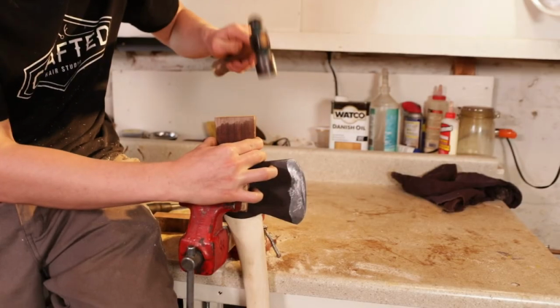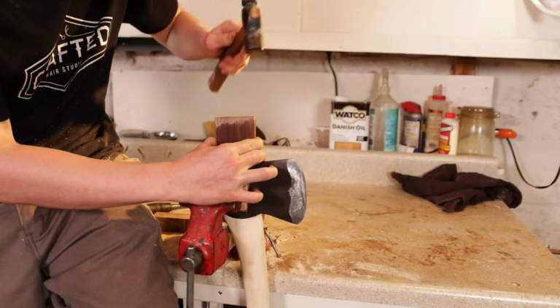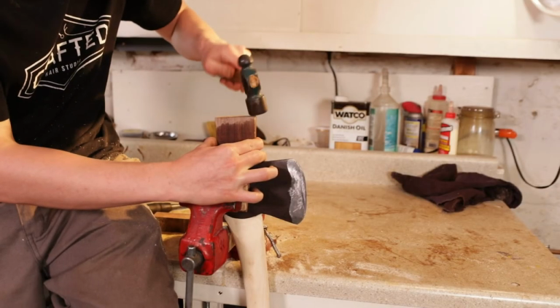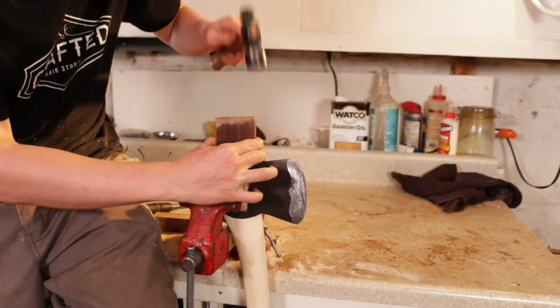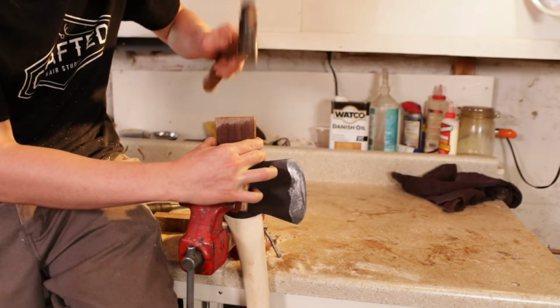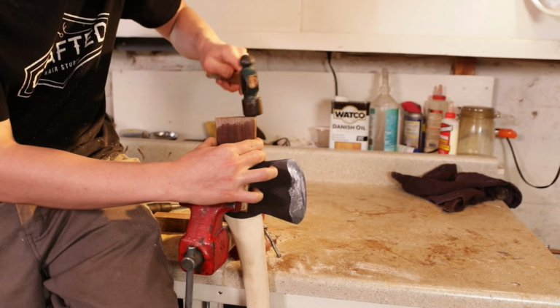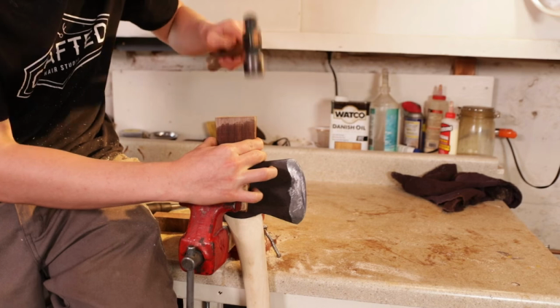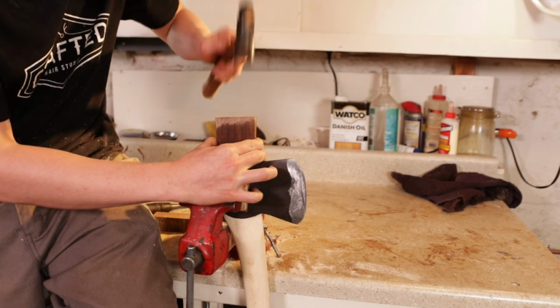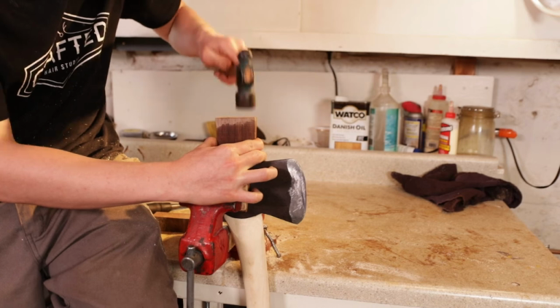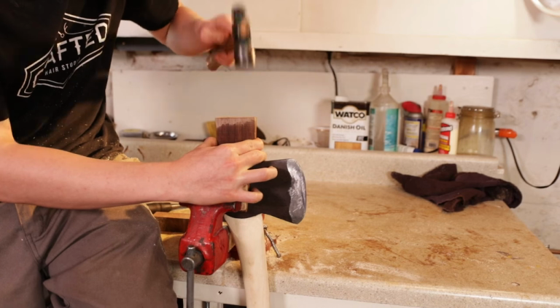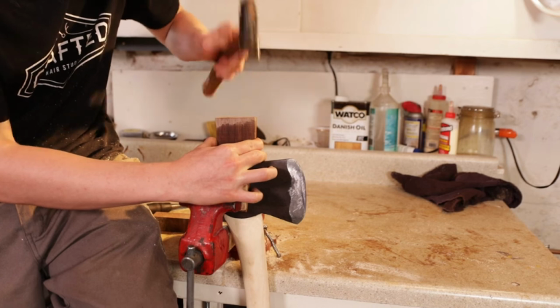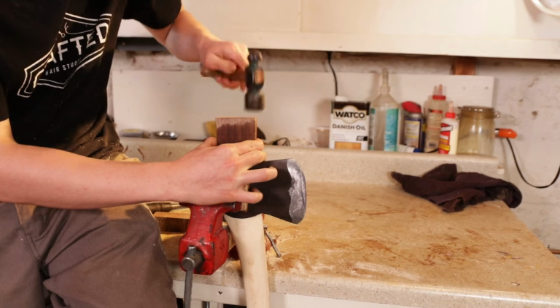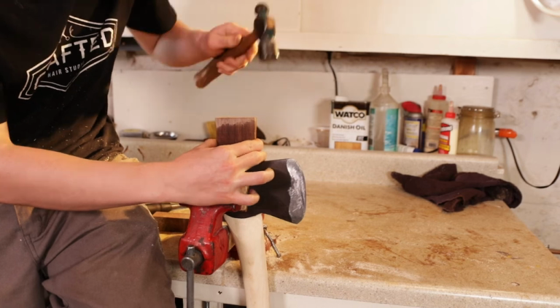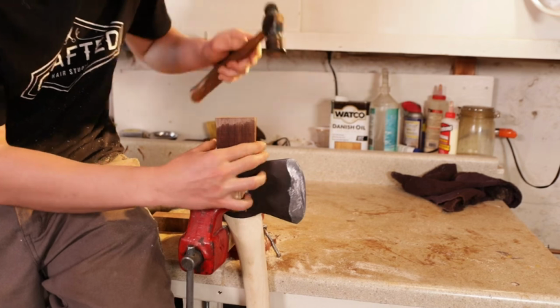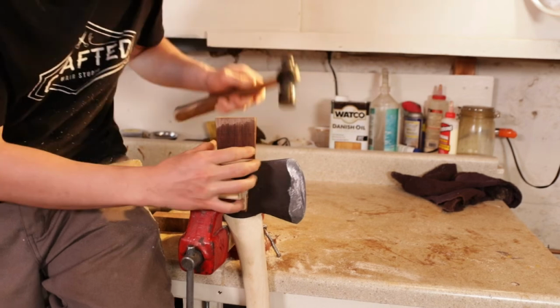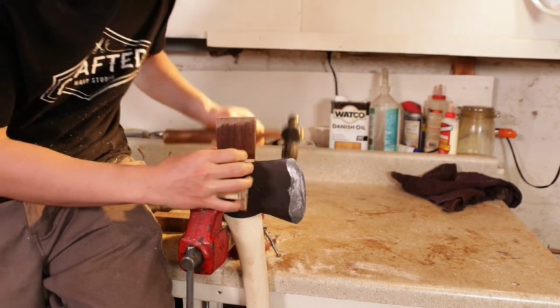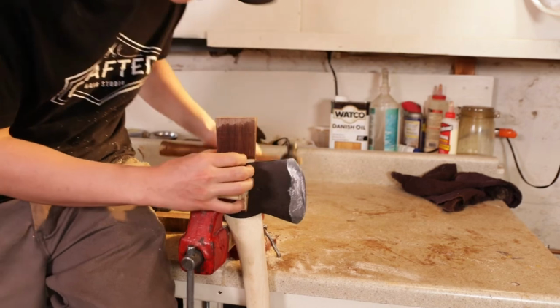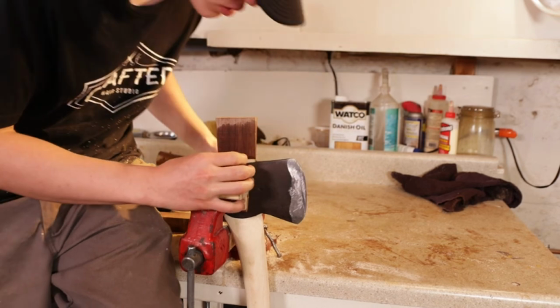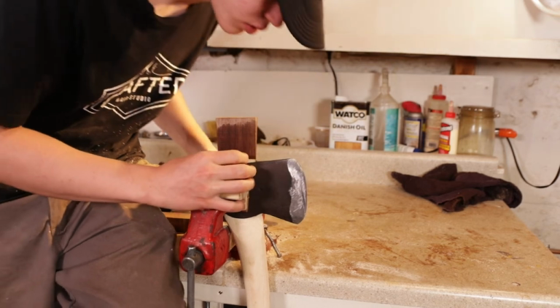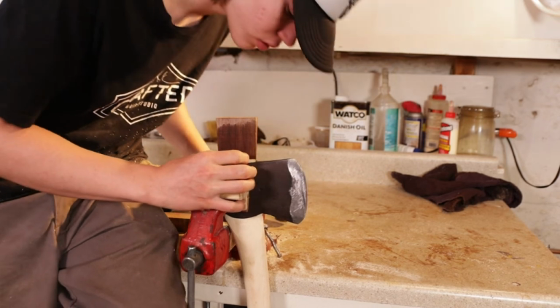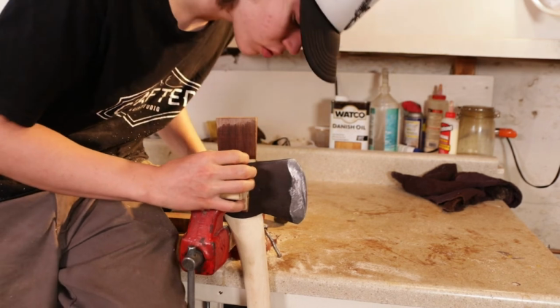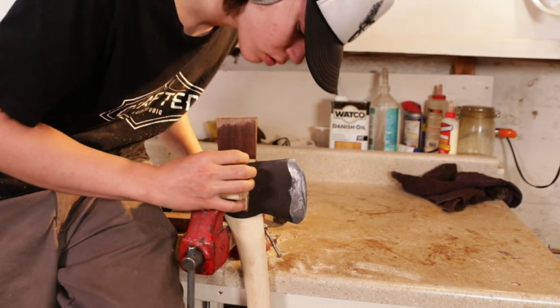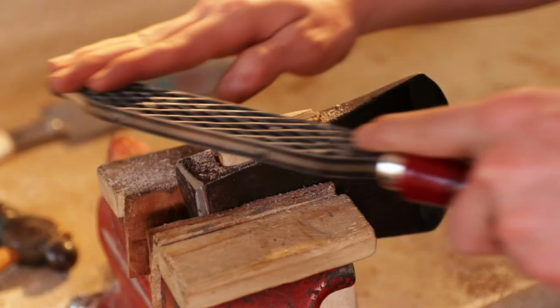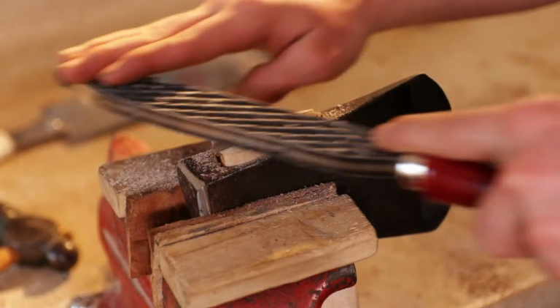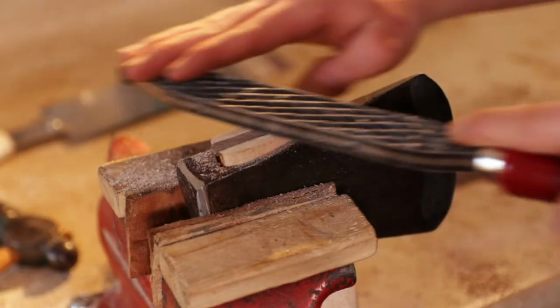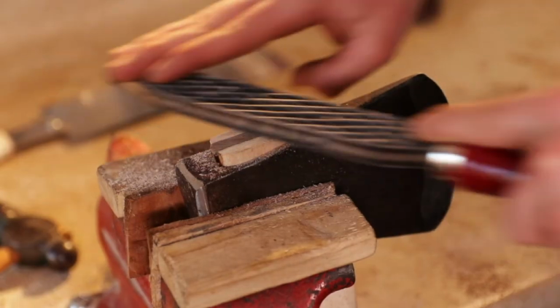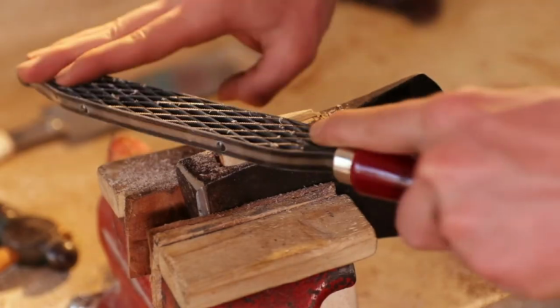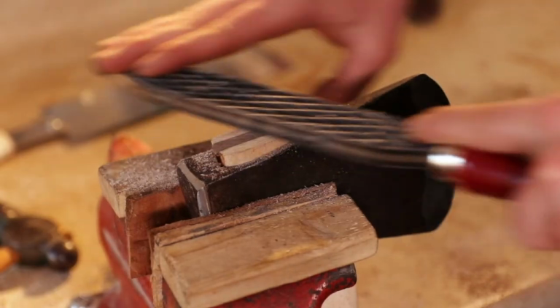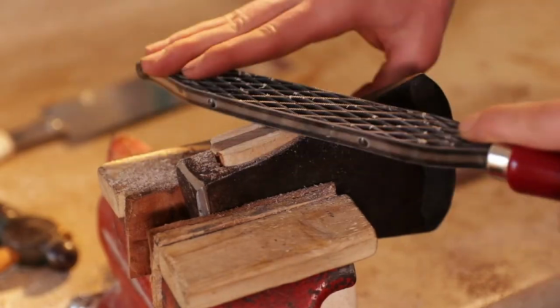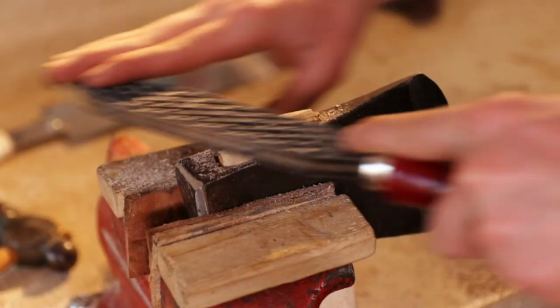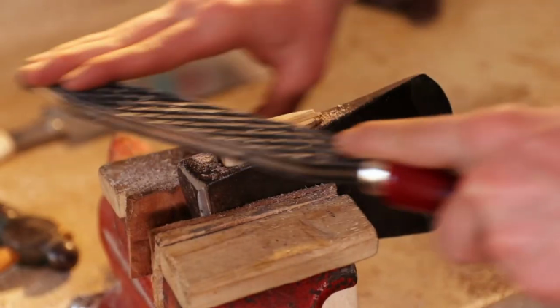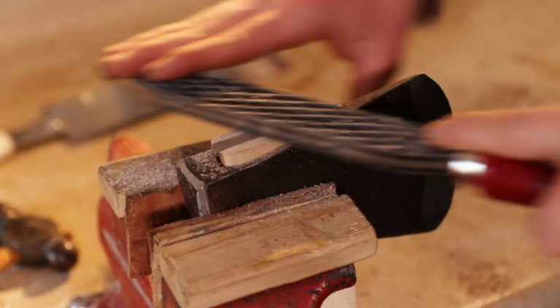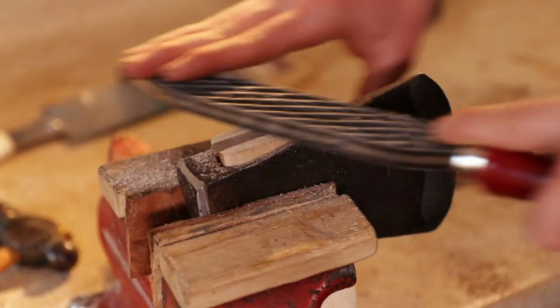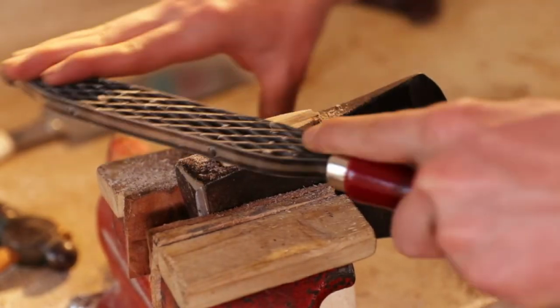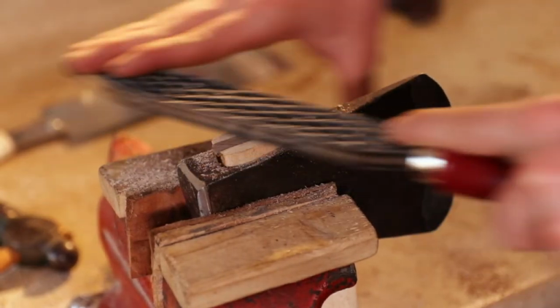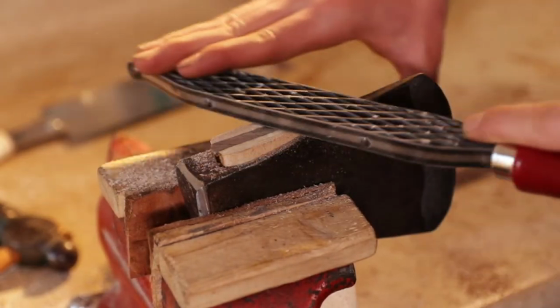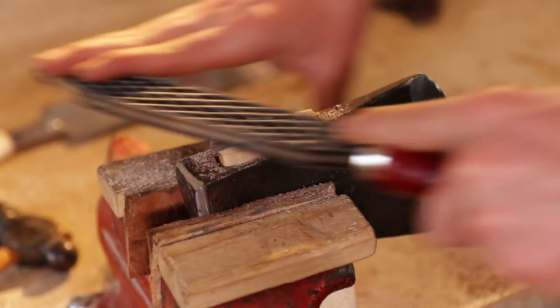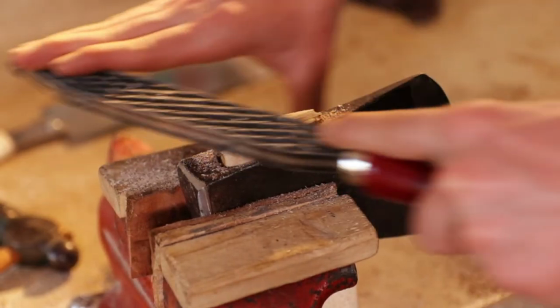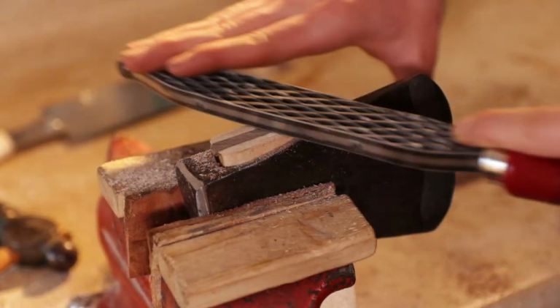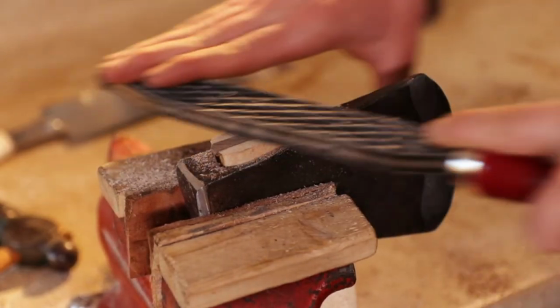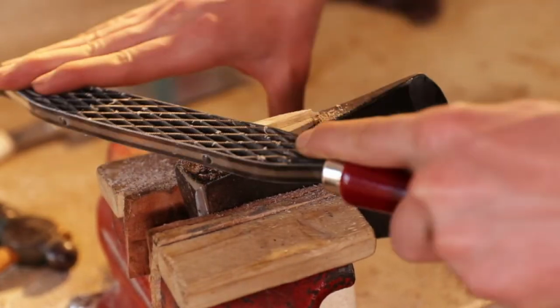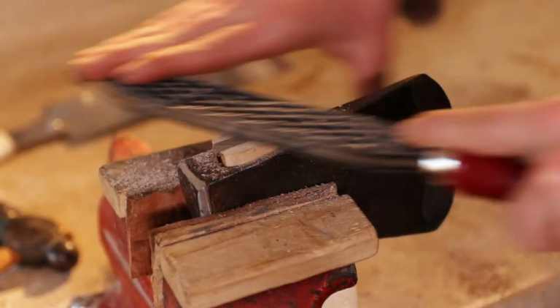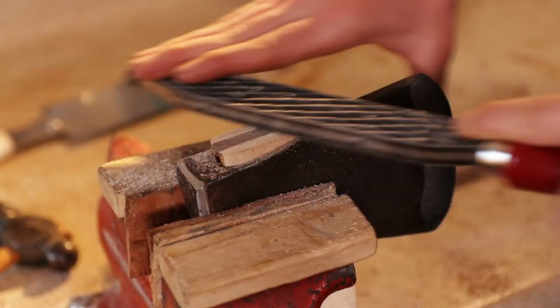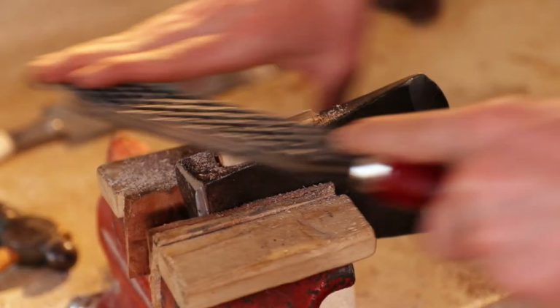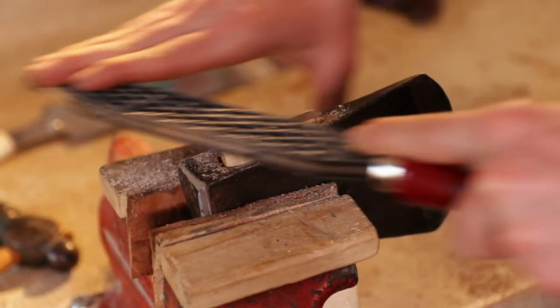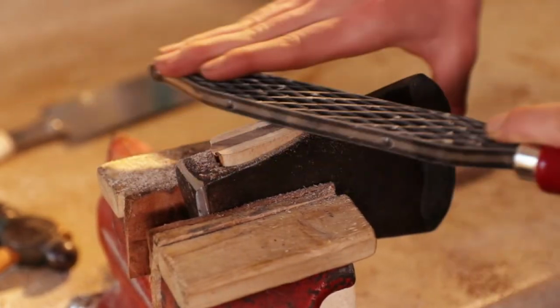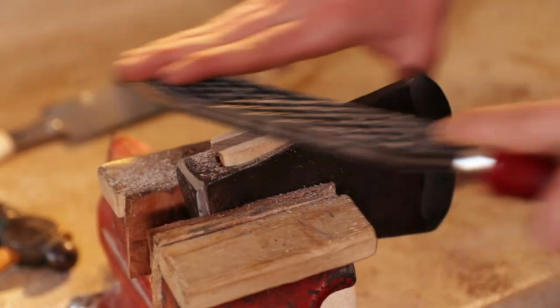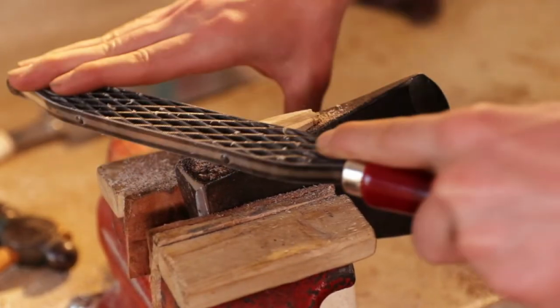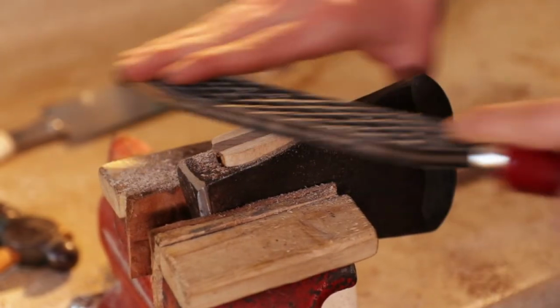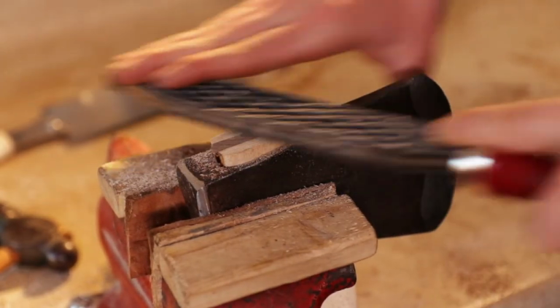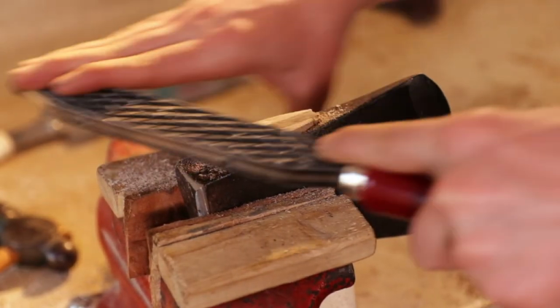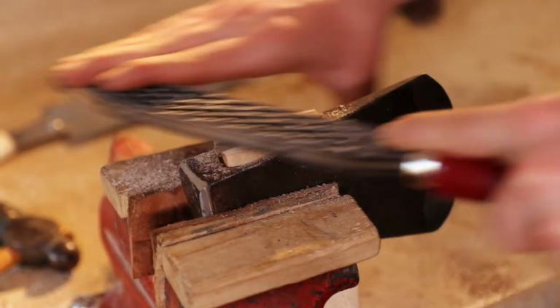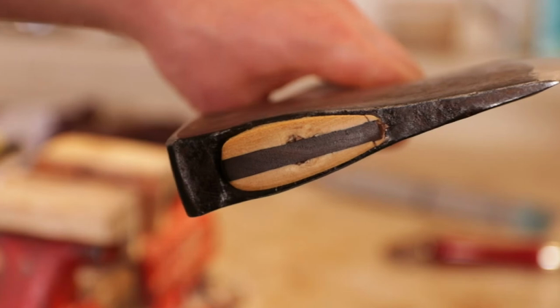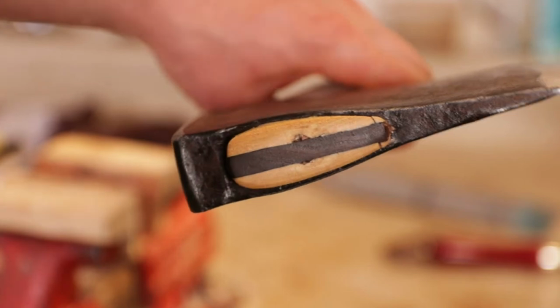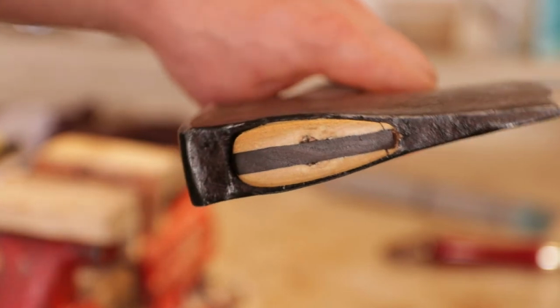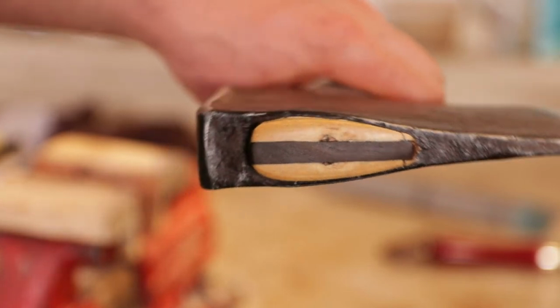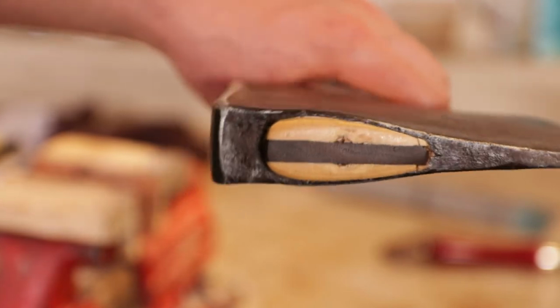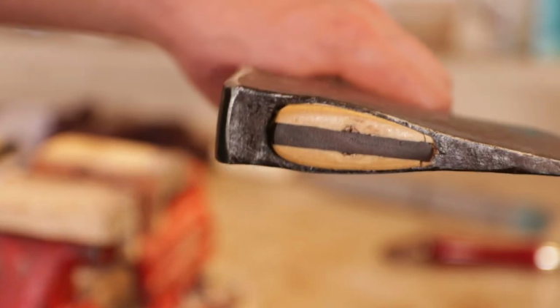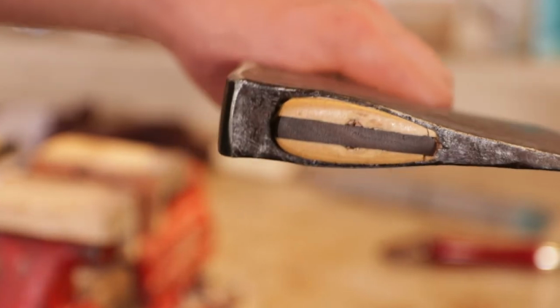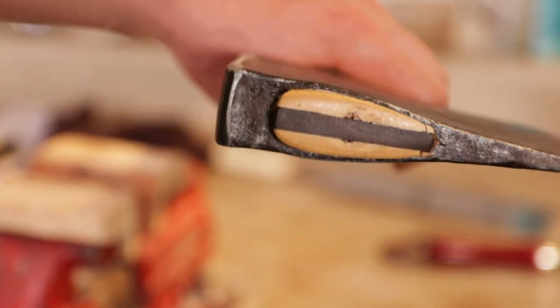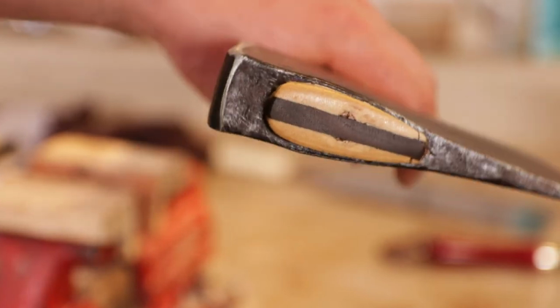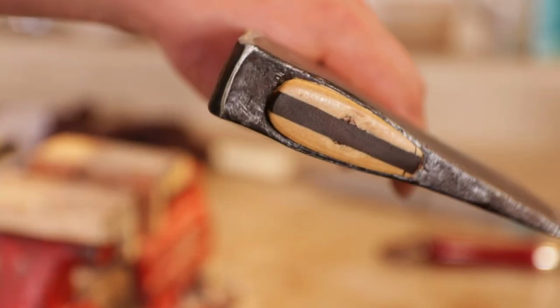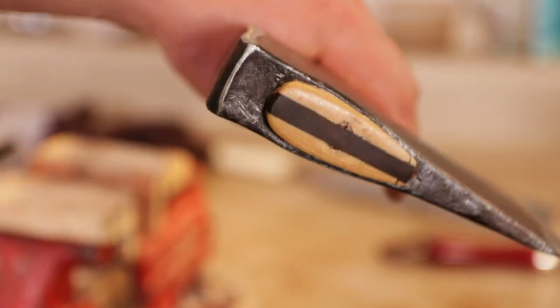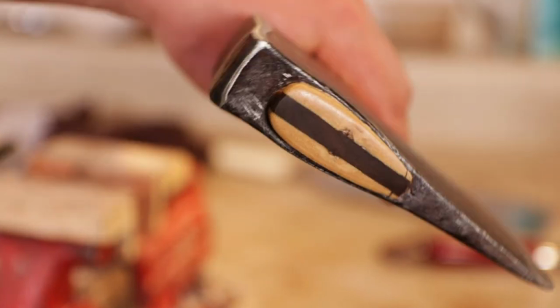So you might have to rehang this axe after a year or two of use — that's my guess. But if you want to learn how to hang an axe, I have another video about that.